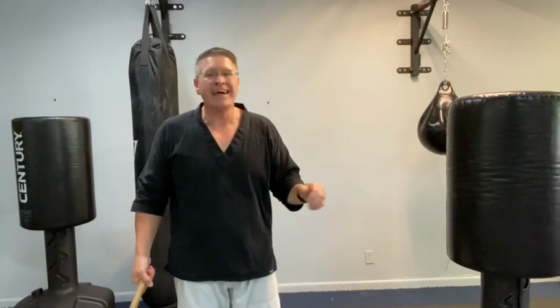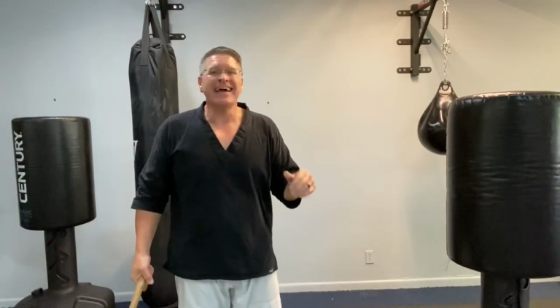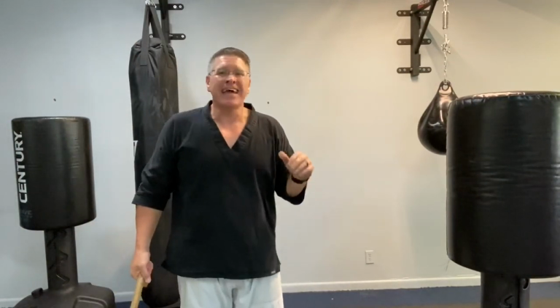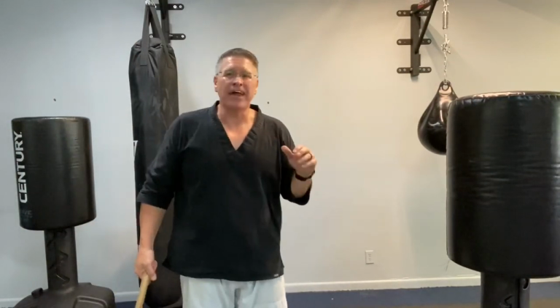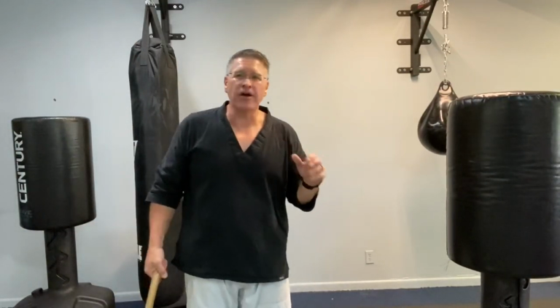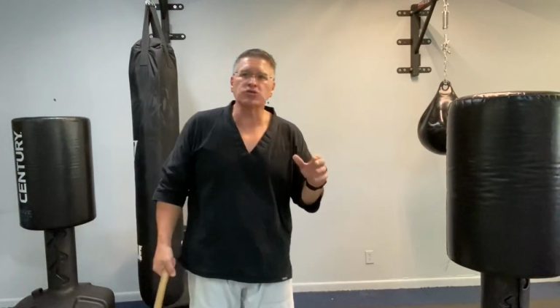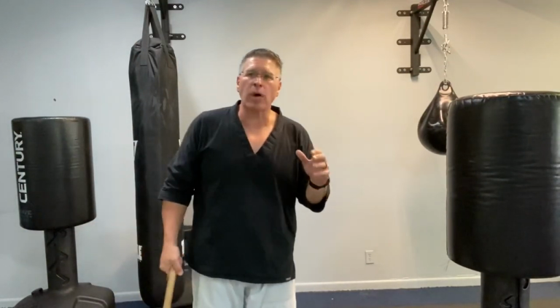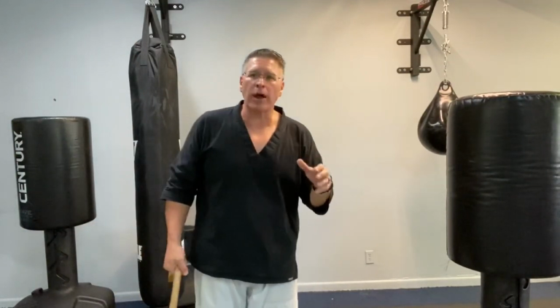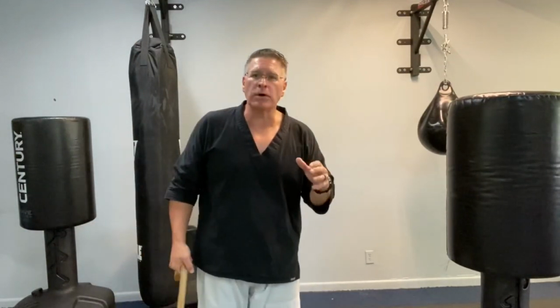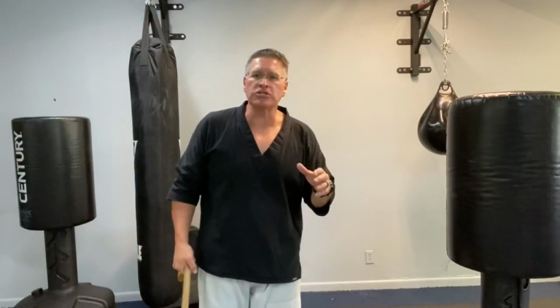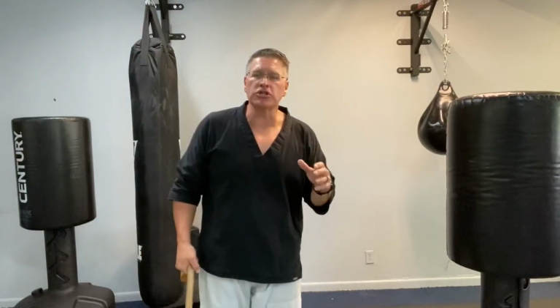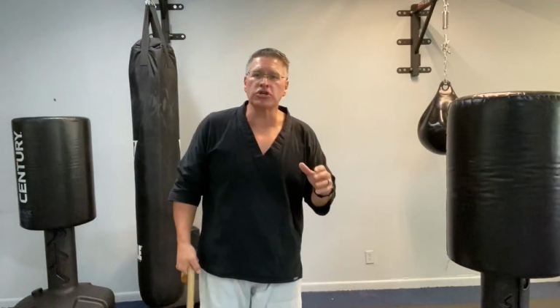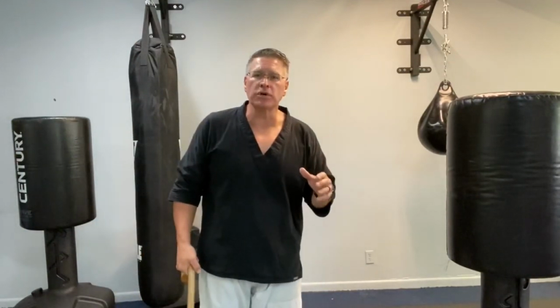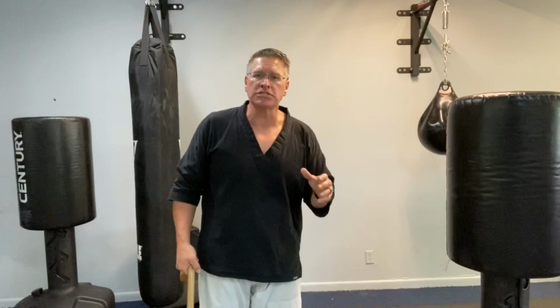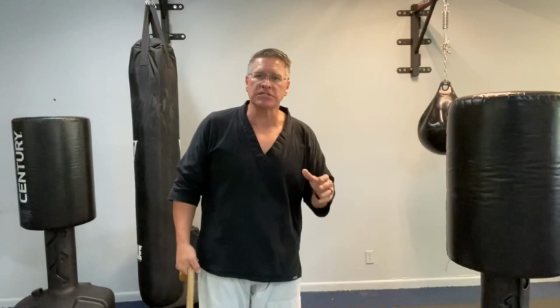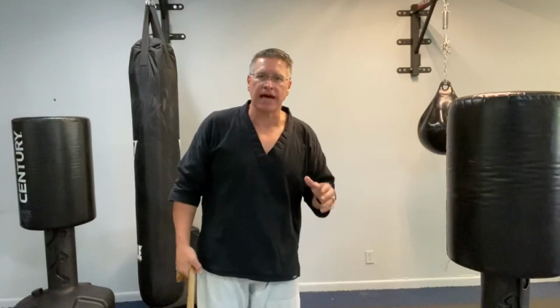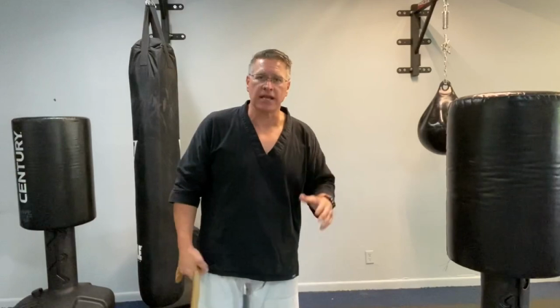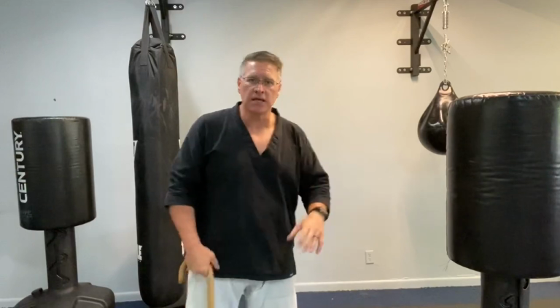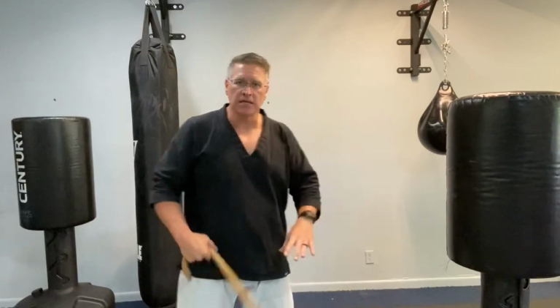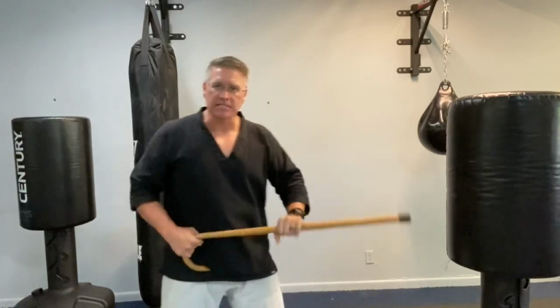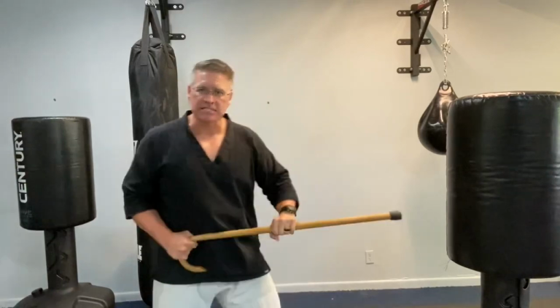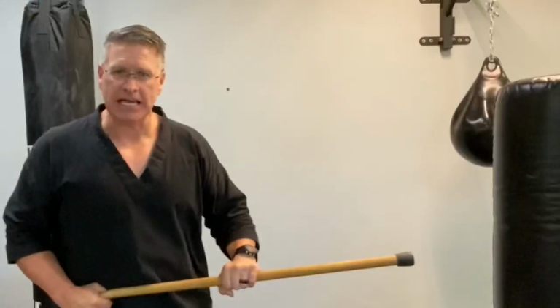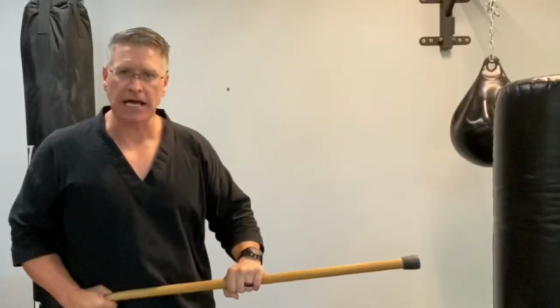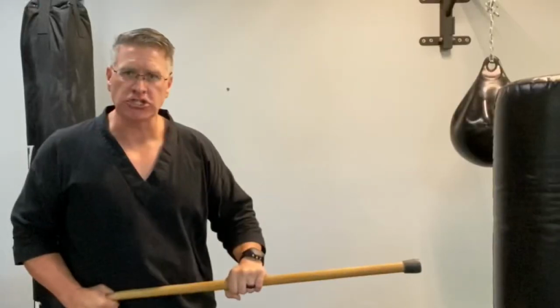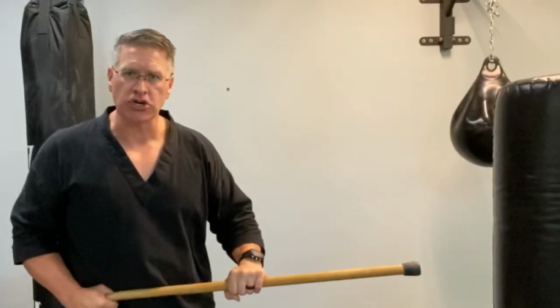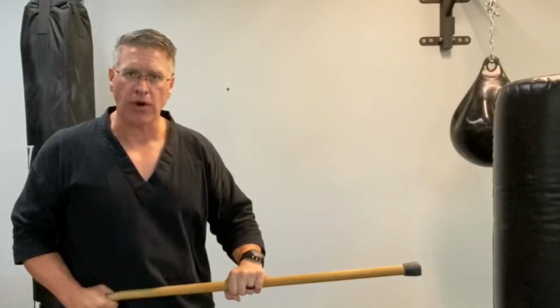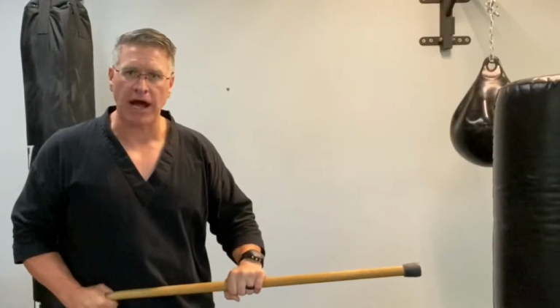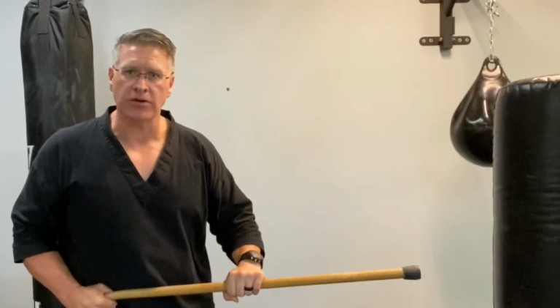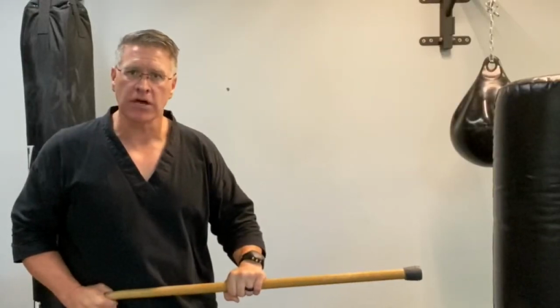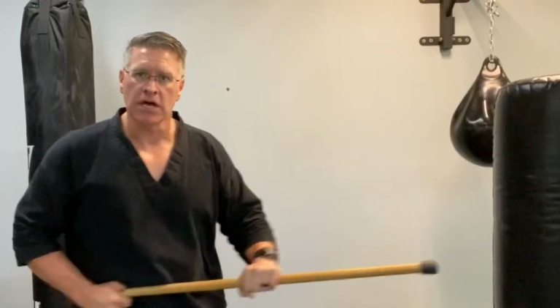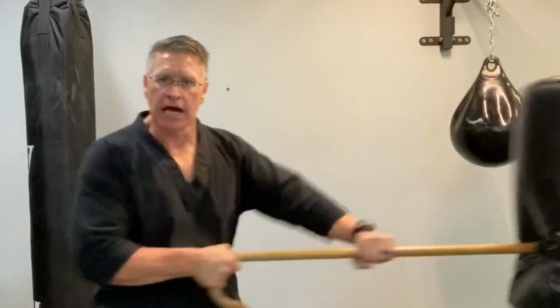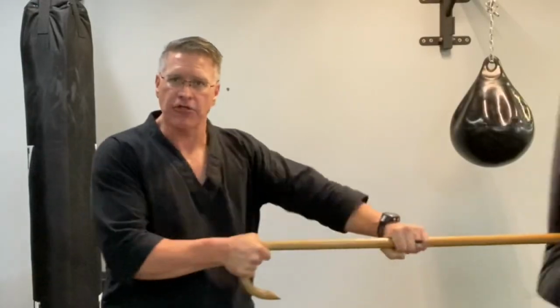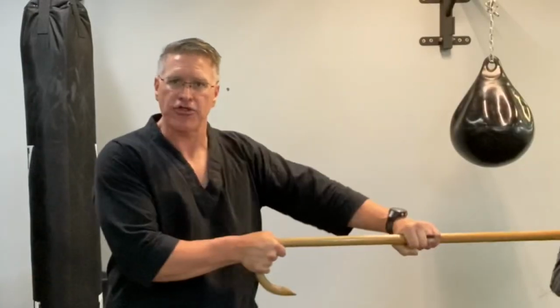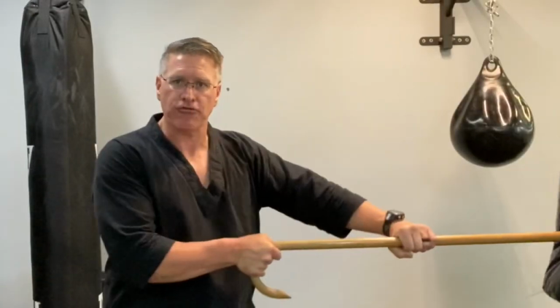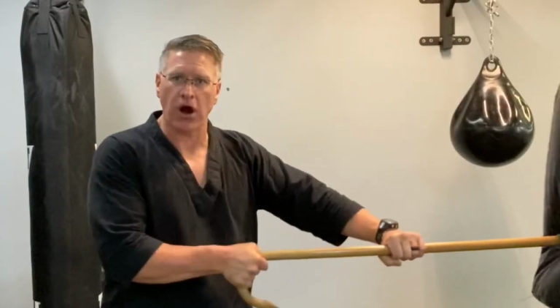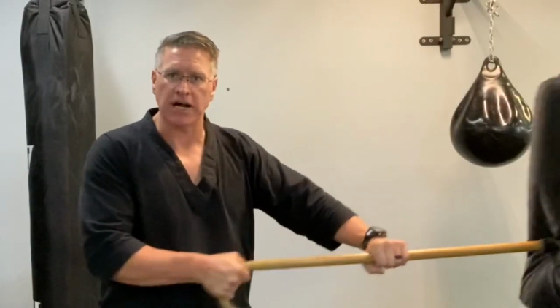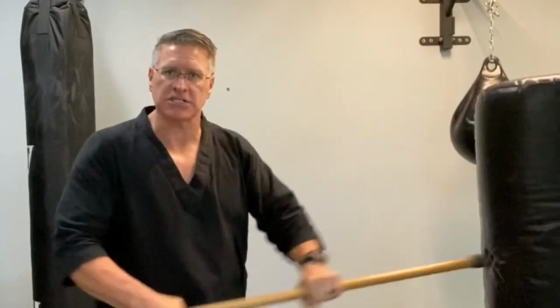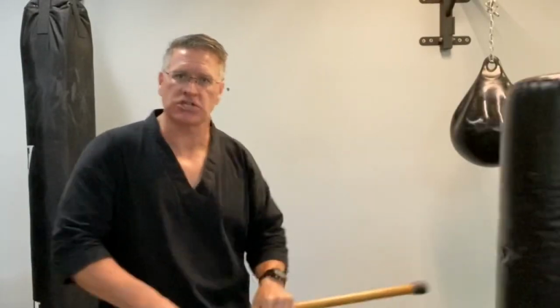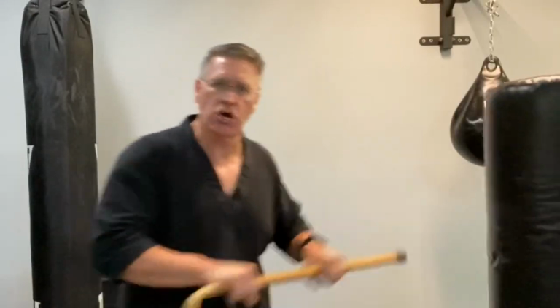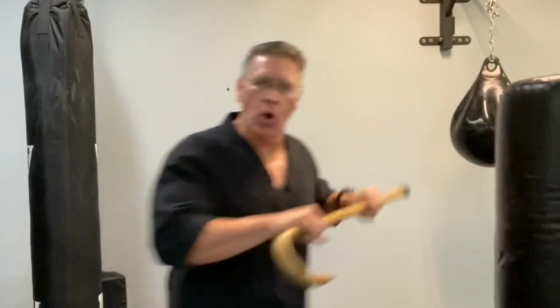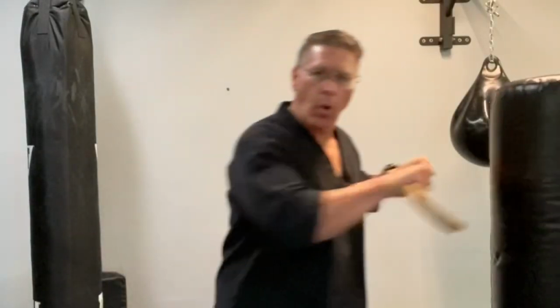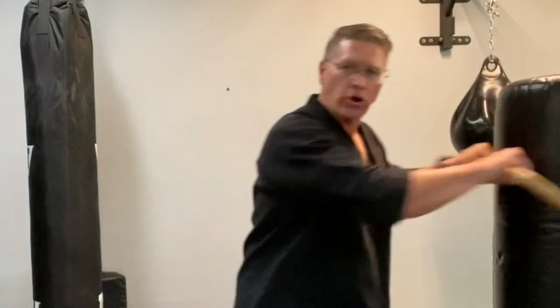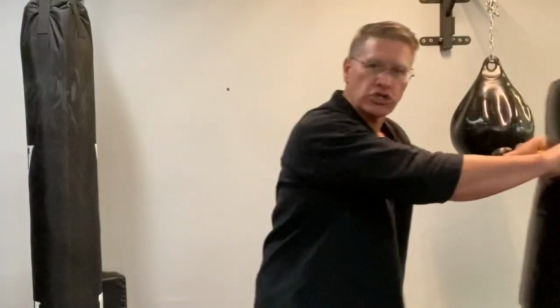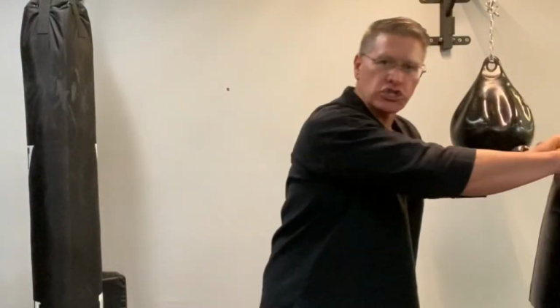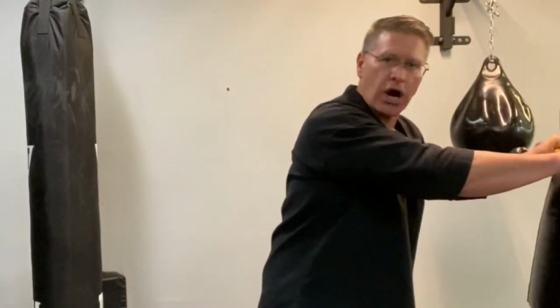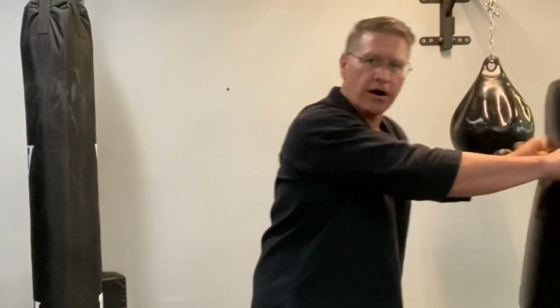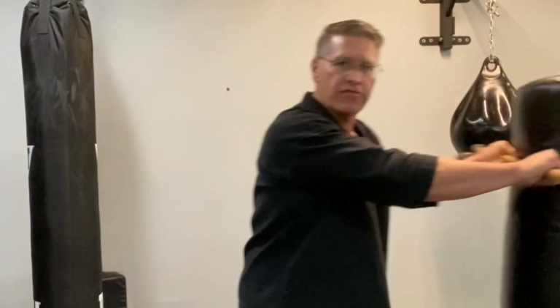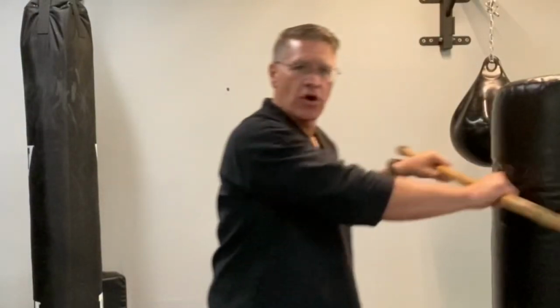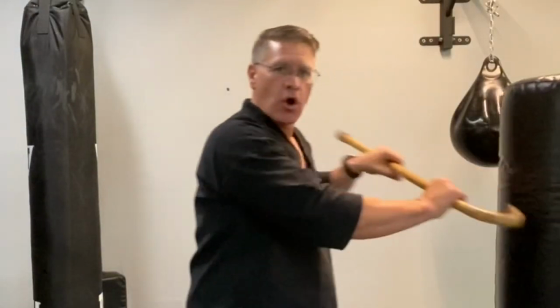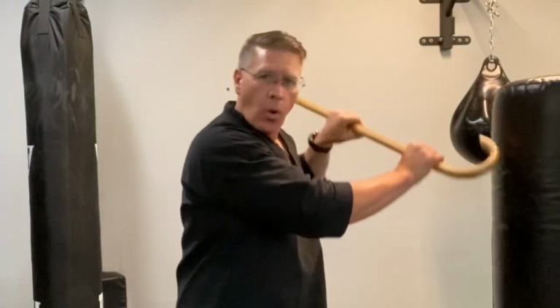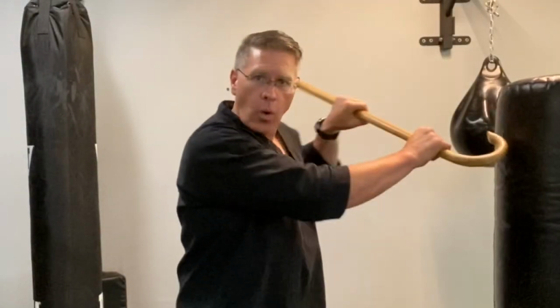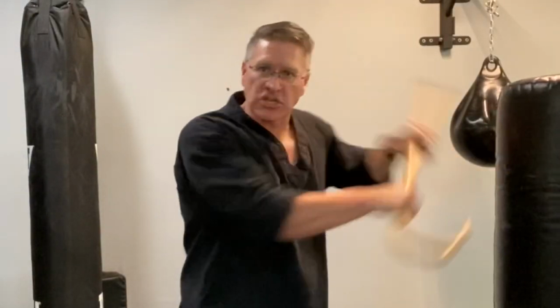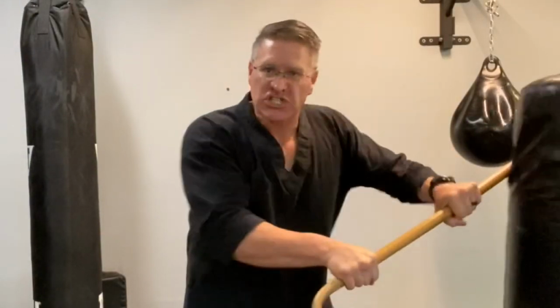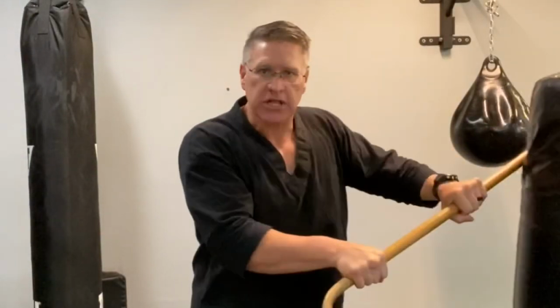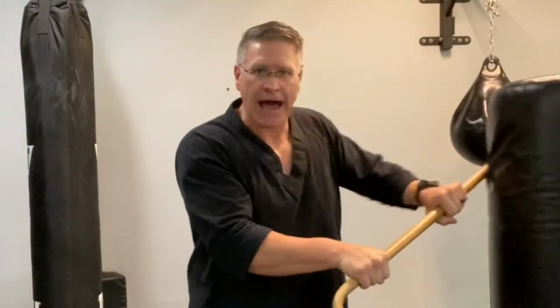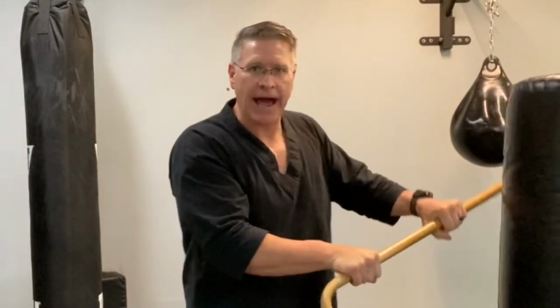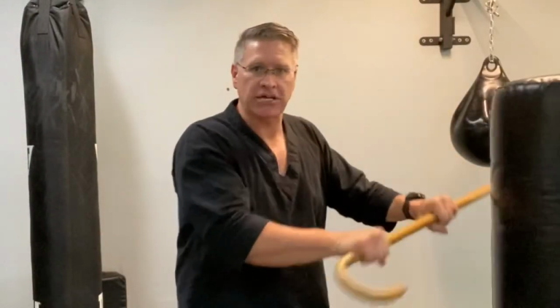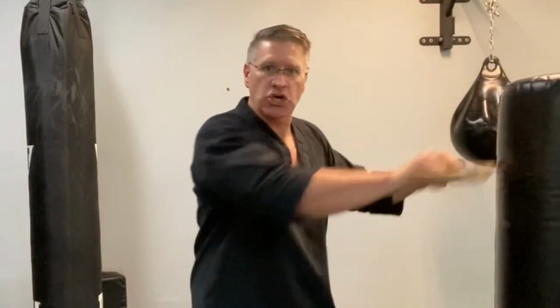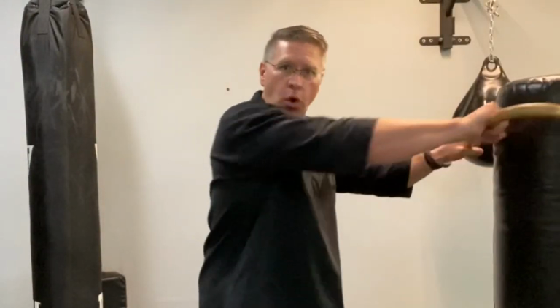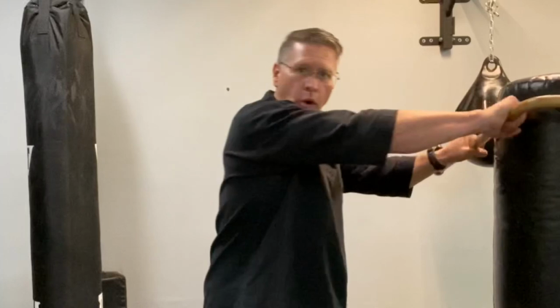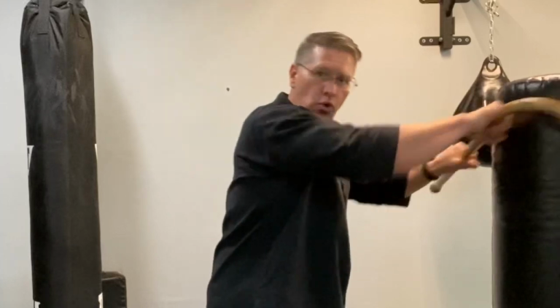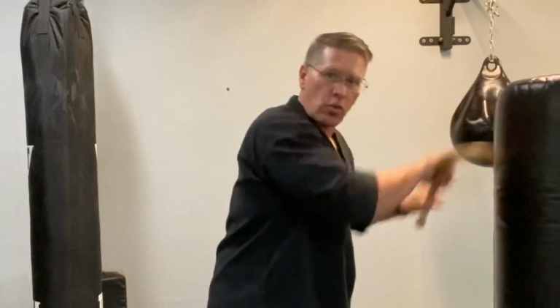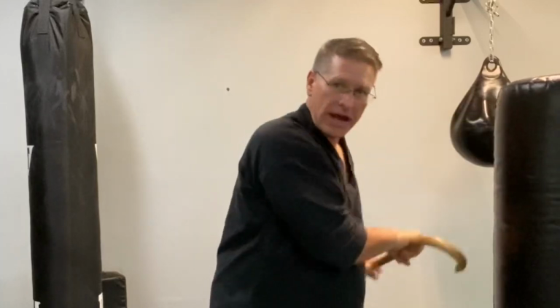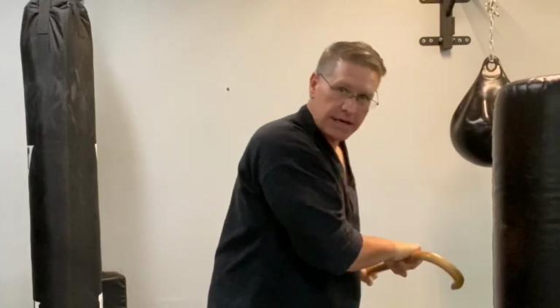Here's what I want you to do instead: stand your ground and thrust, or shove, or slash, or rake.